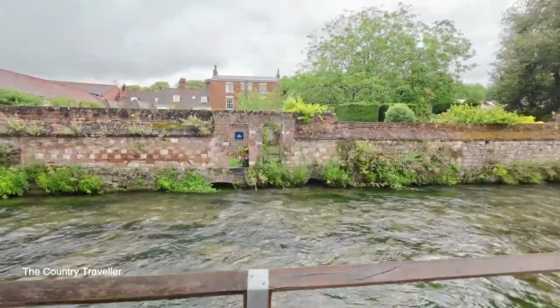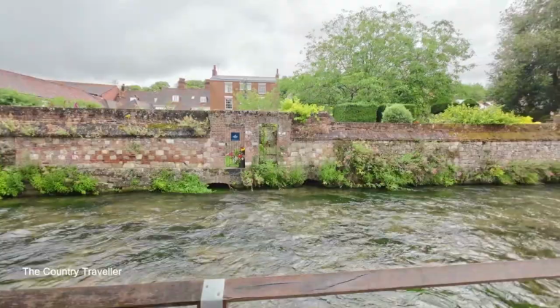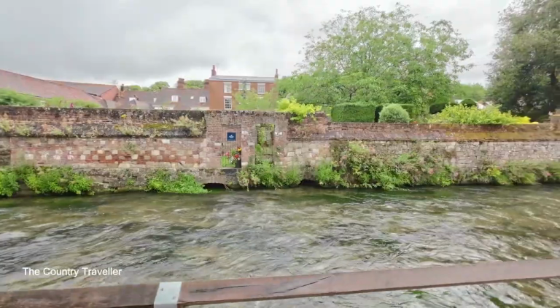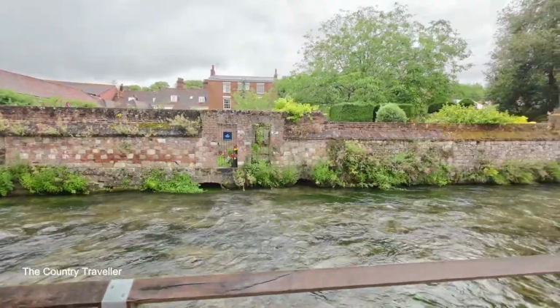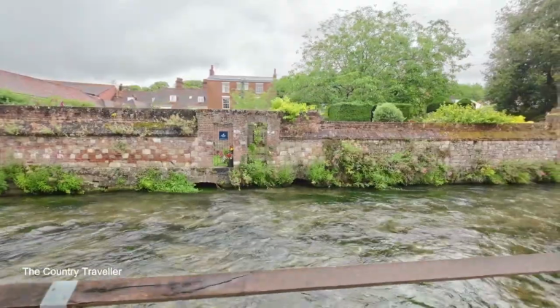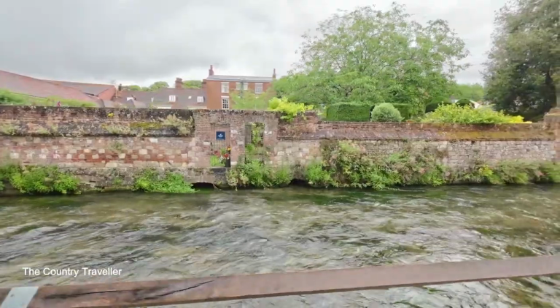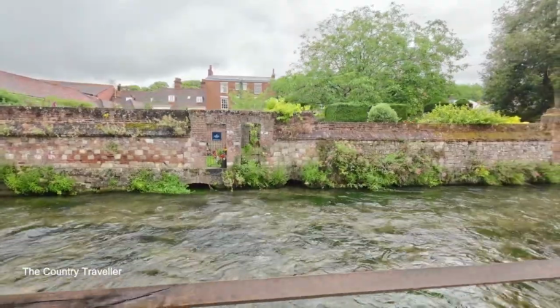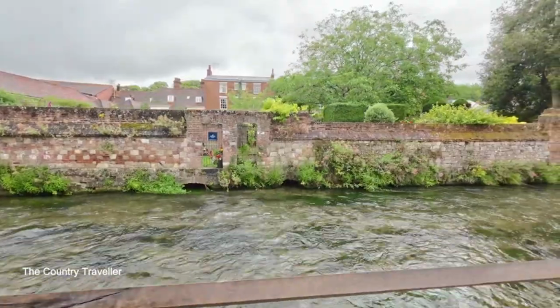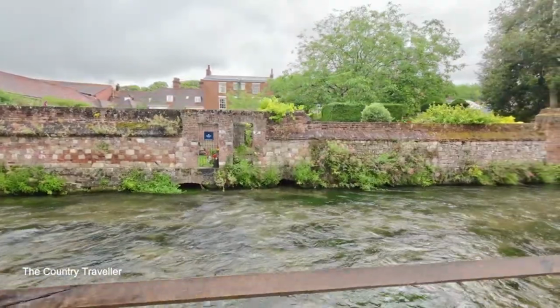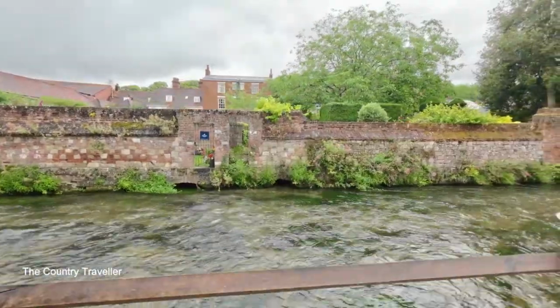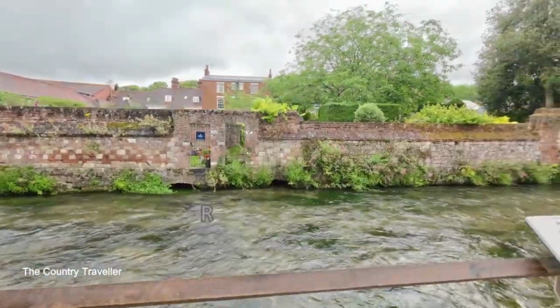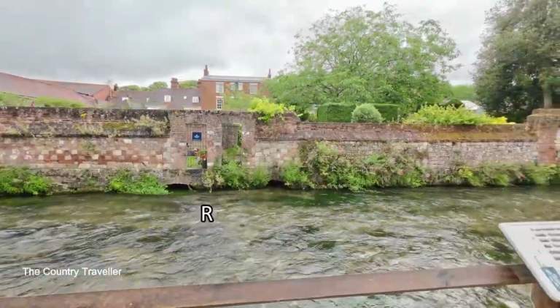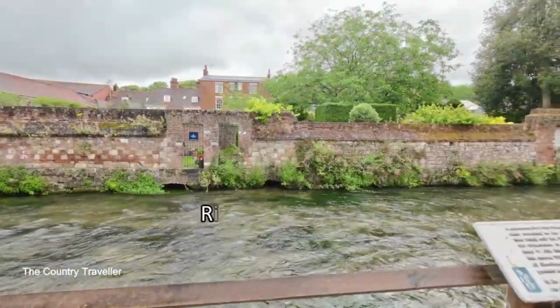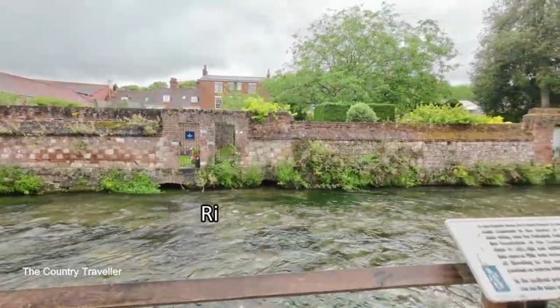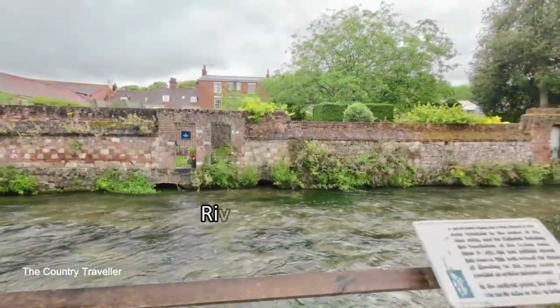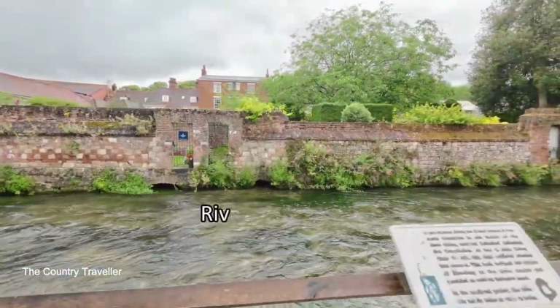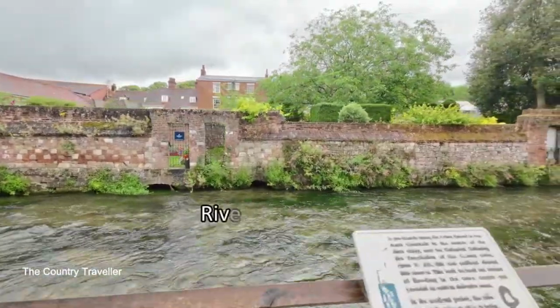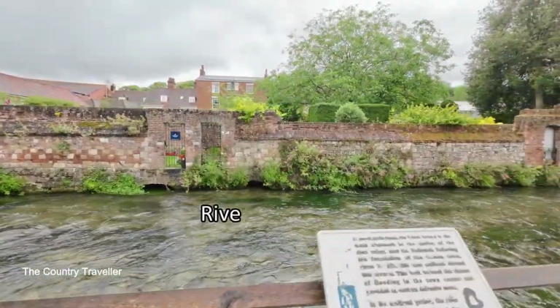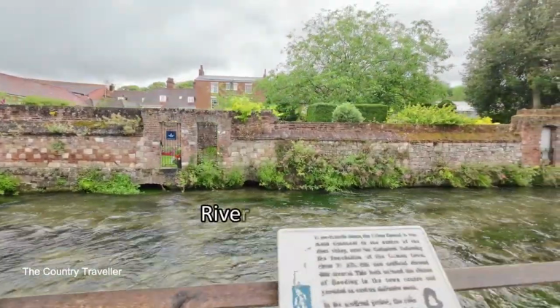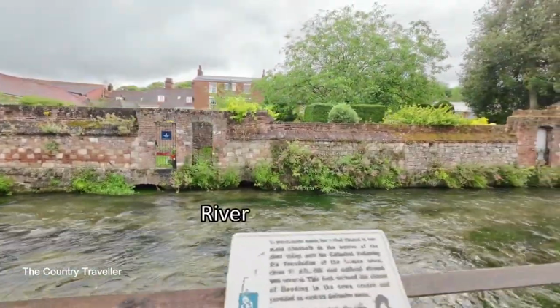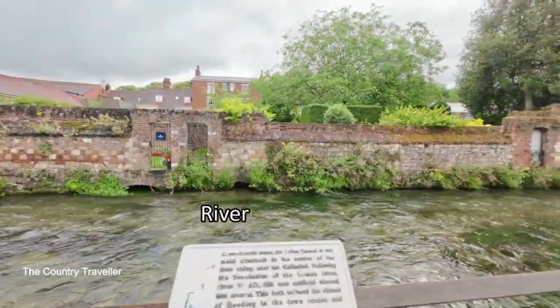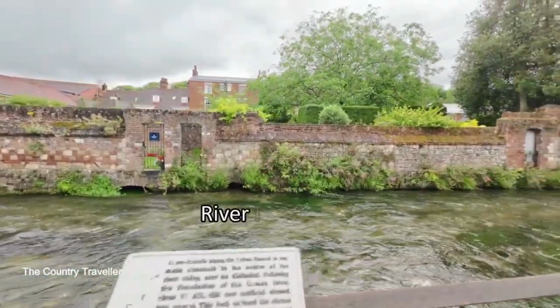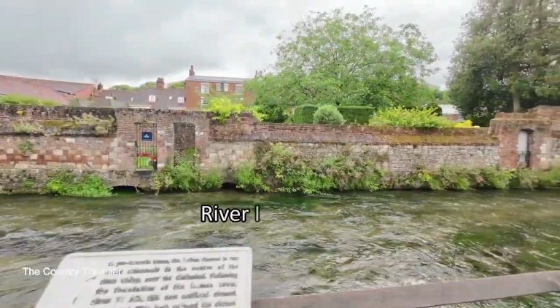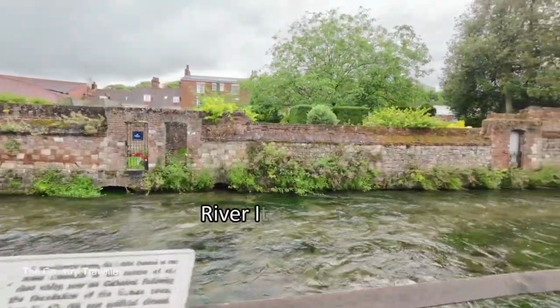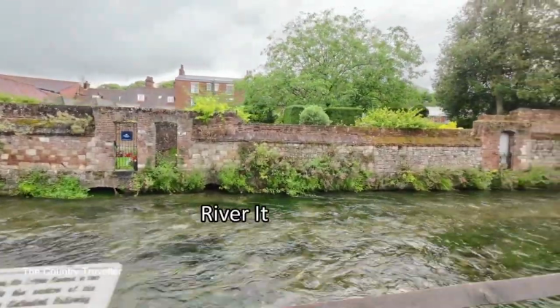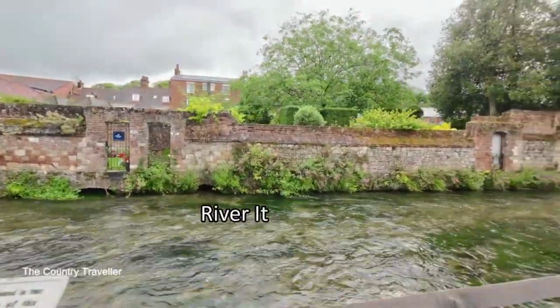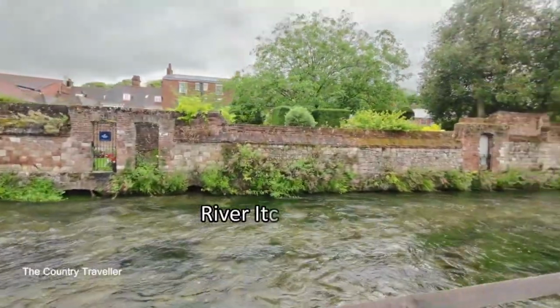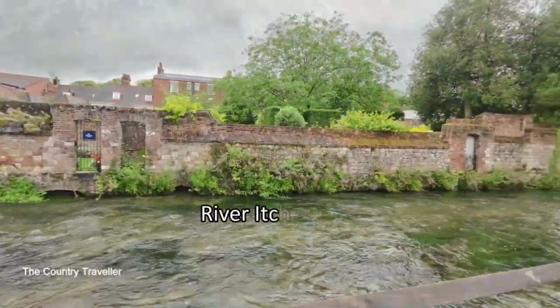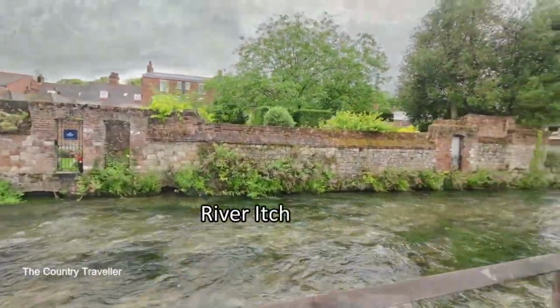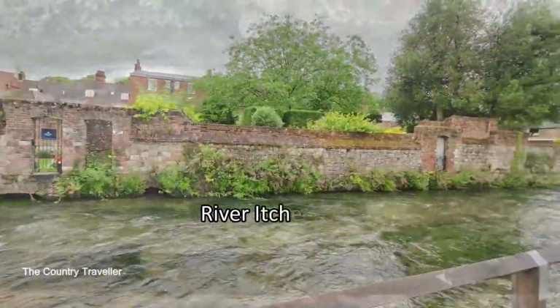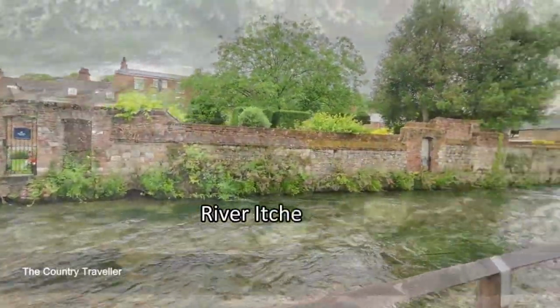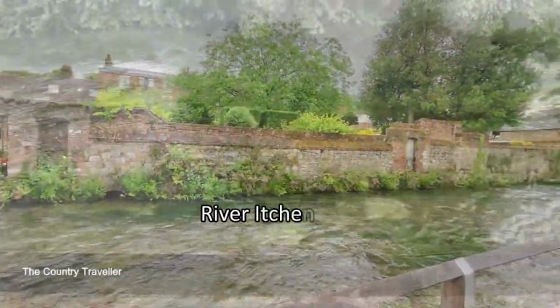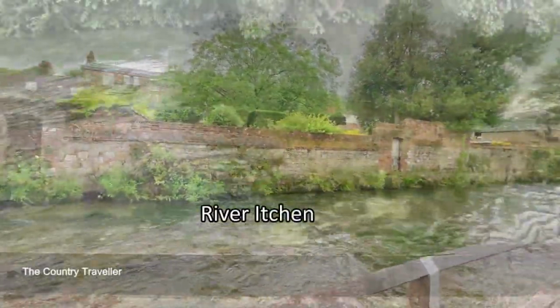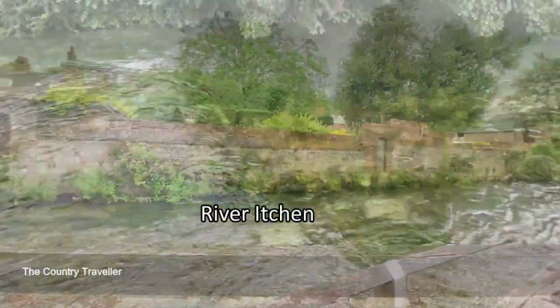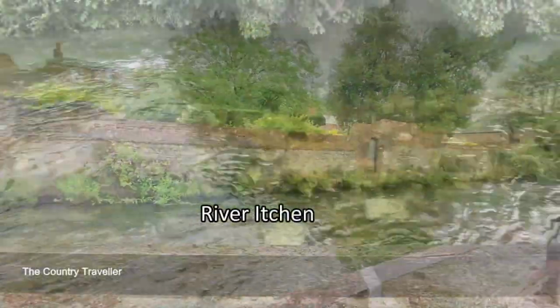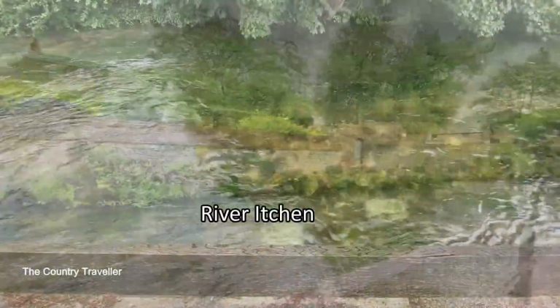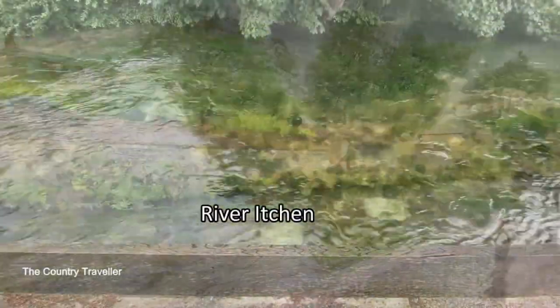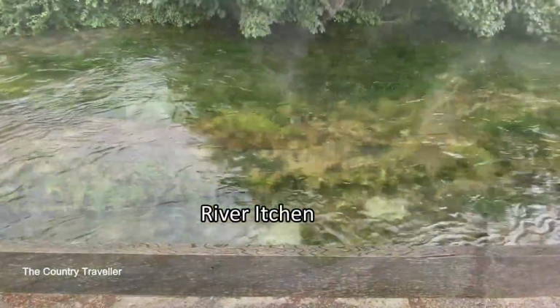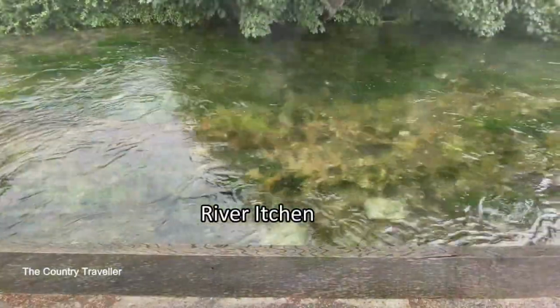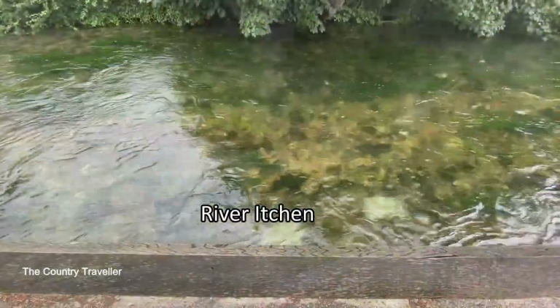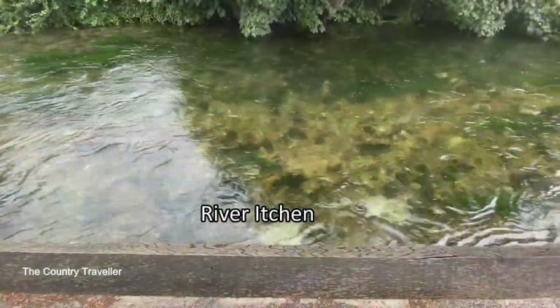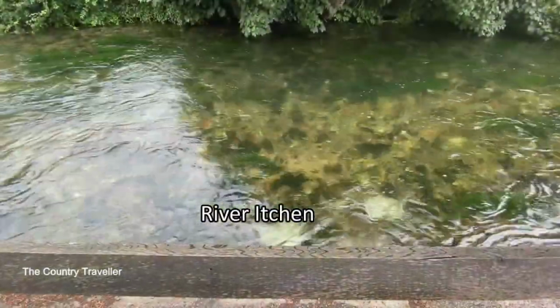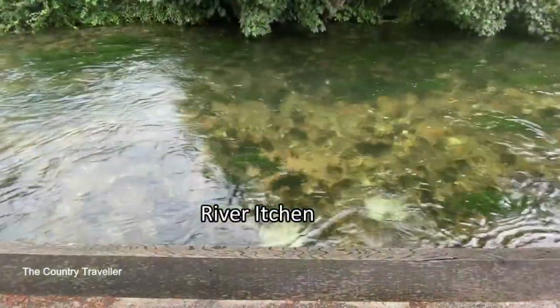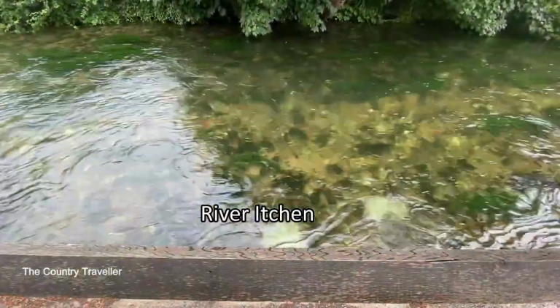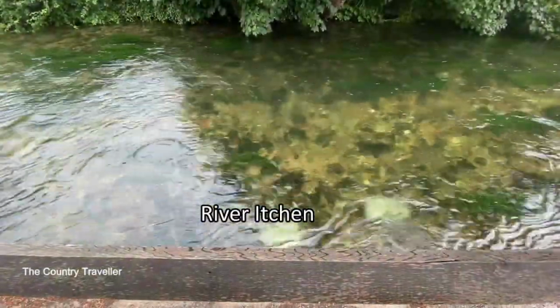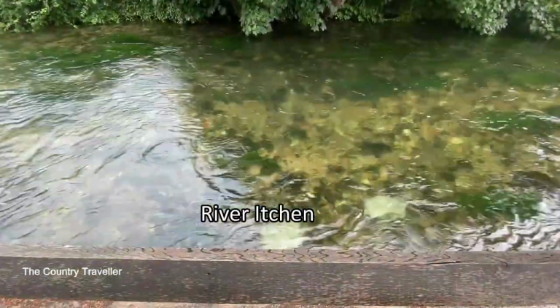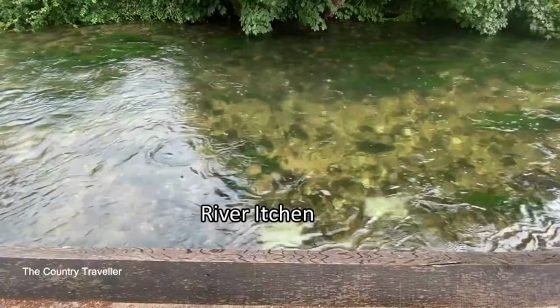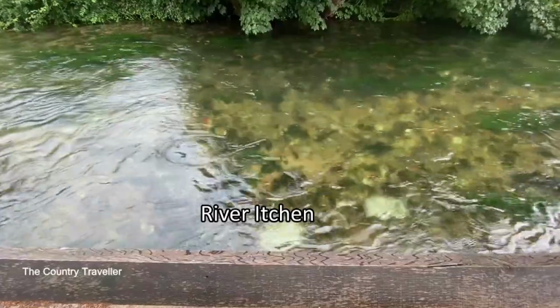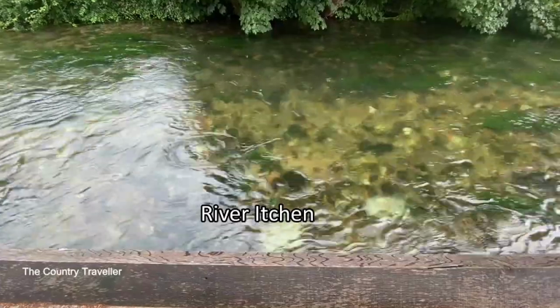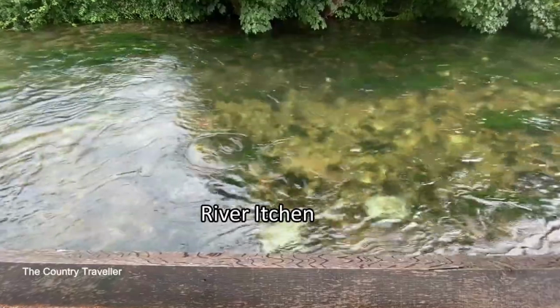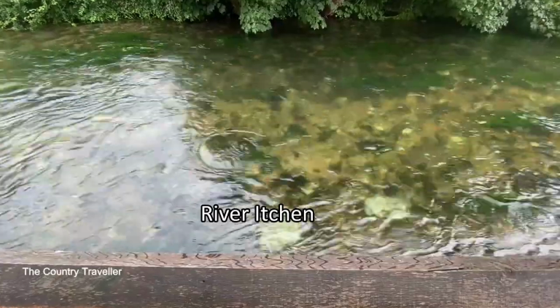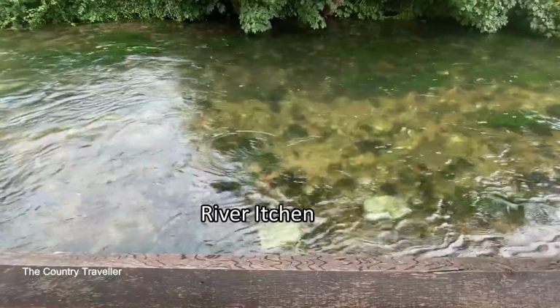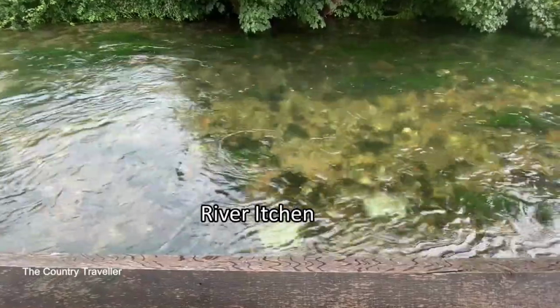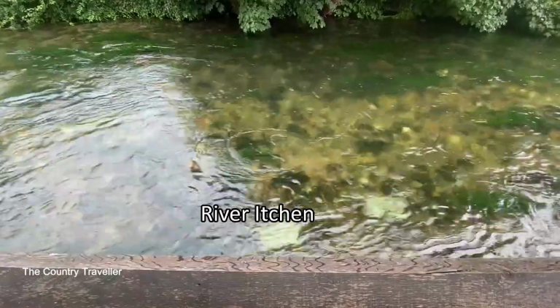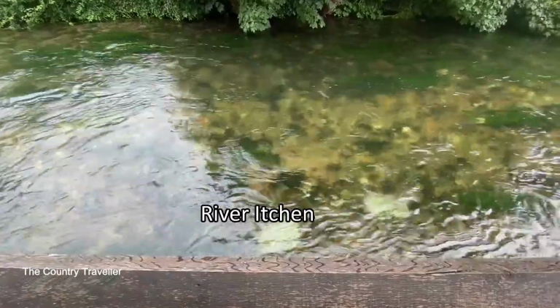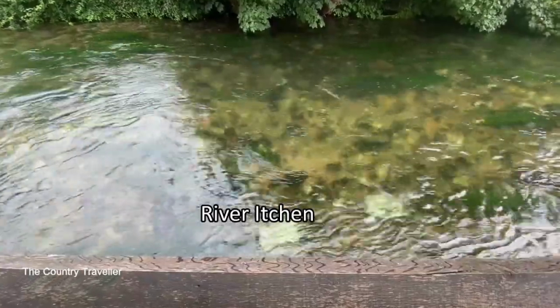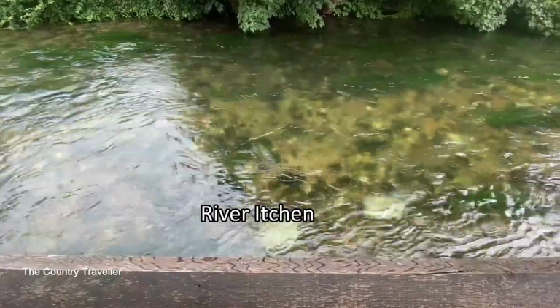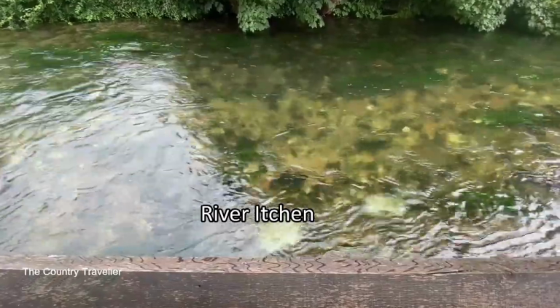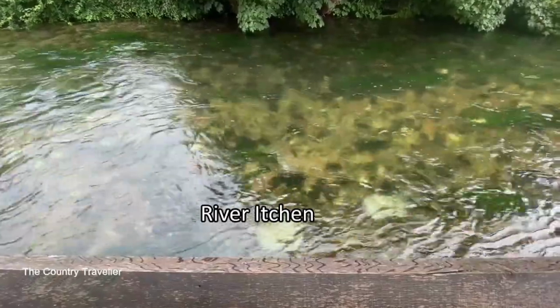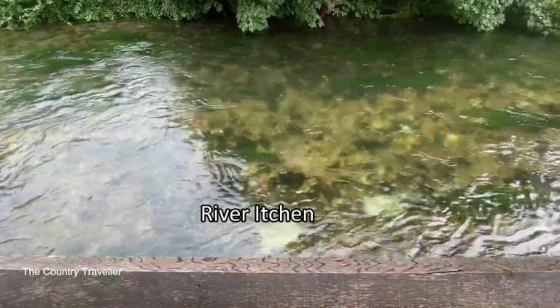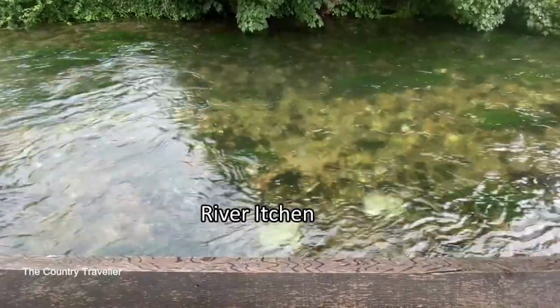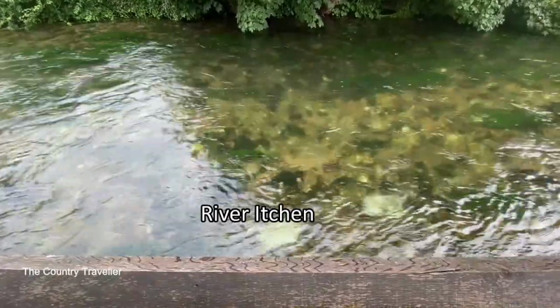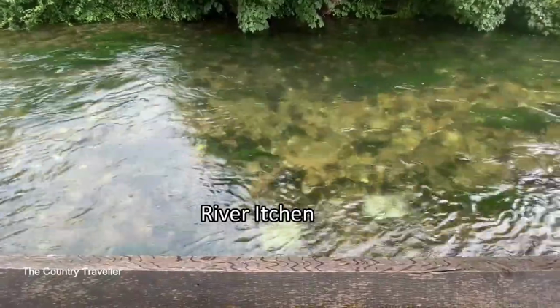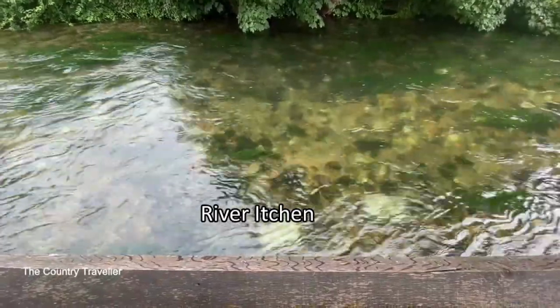The River Itchen is one of the best fly-fishing chalk streams in the world. Look at that beautifully clear water.